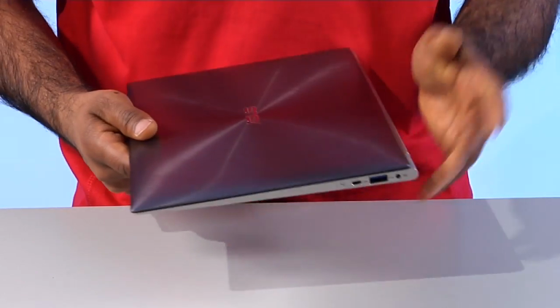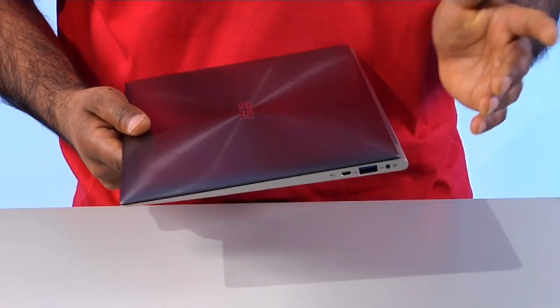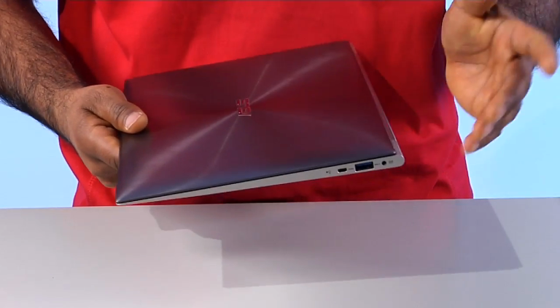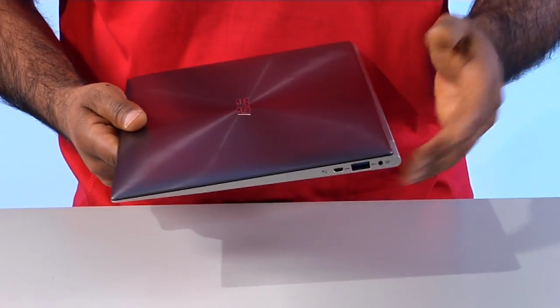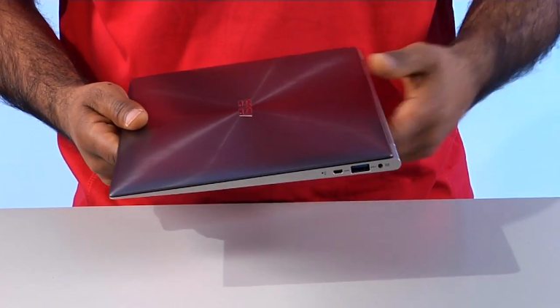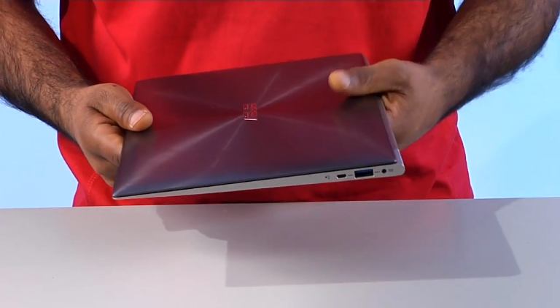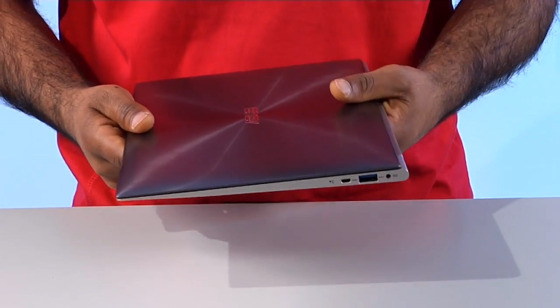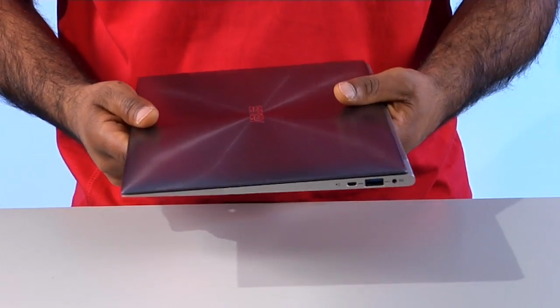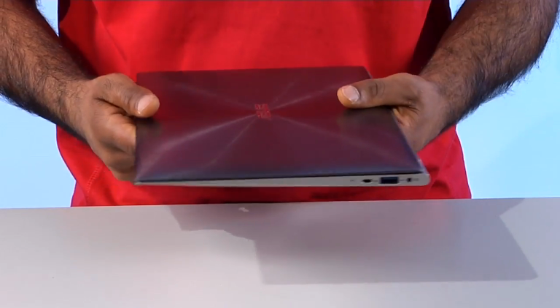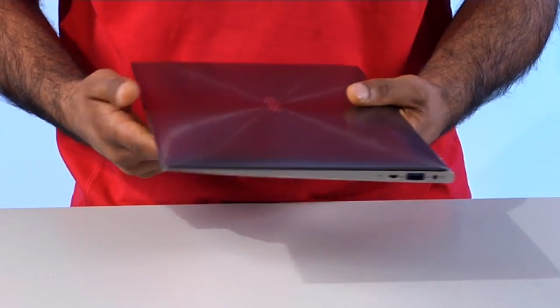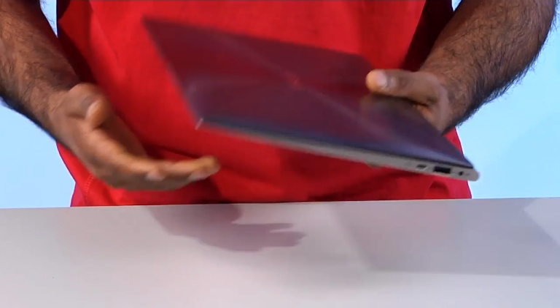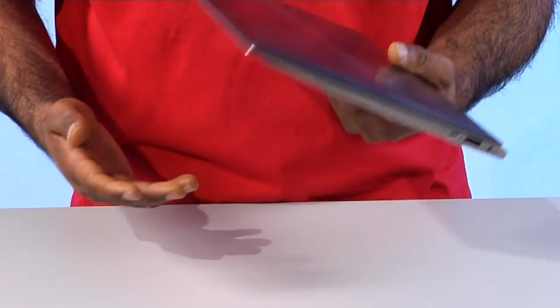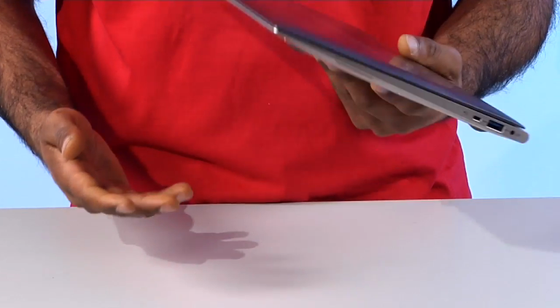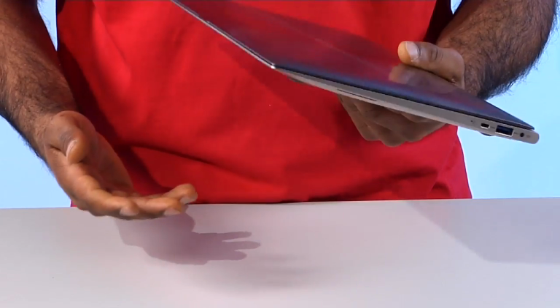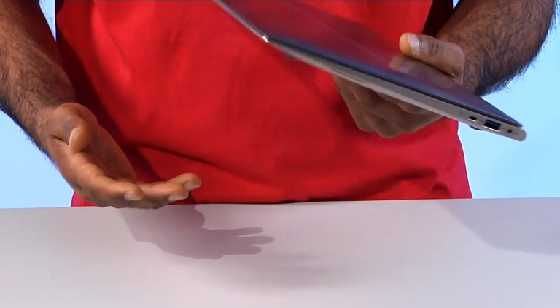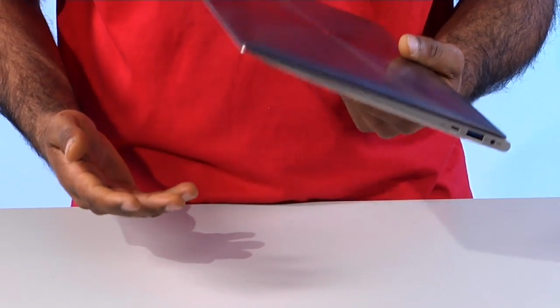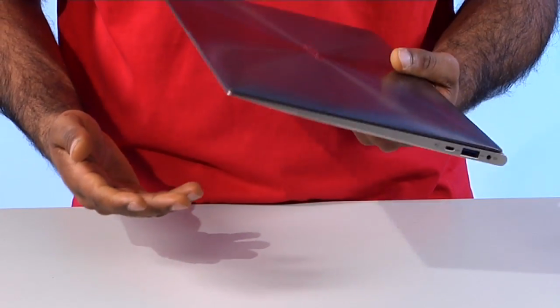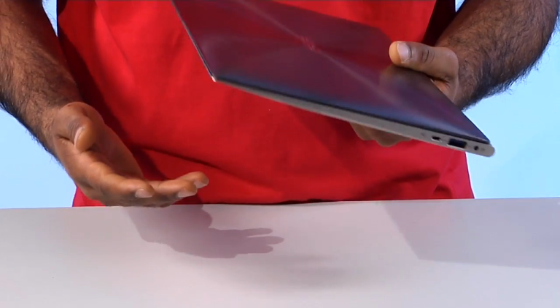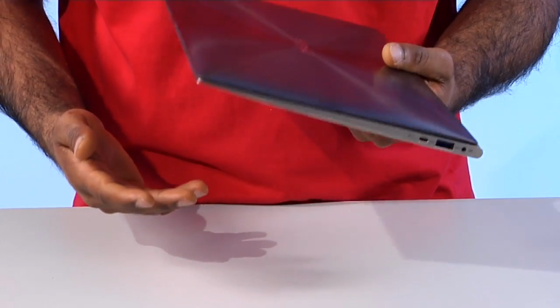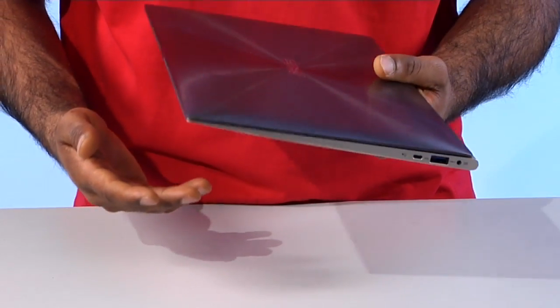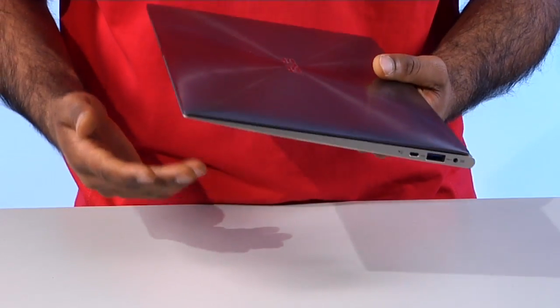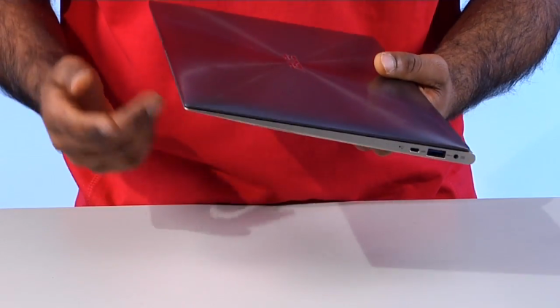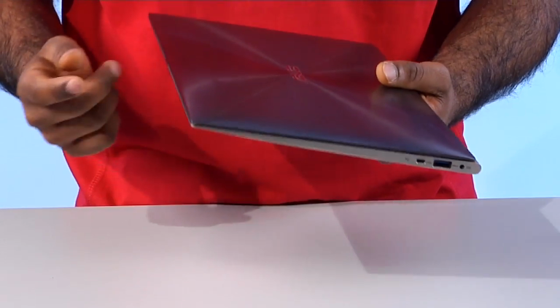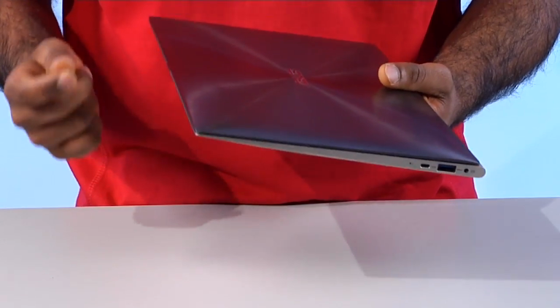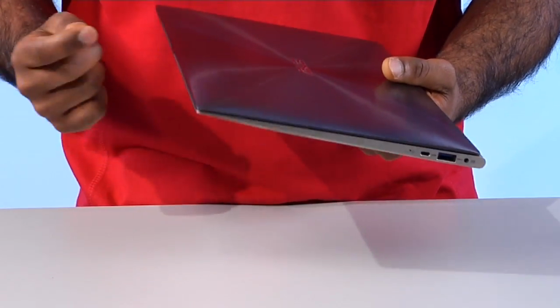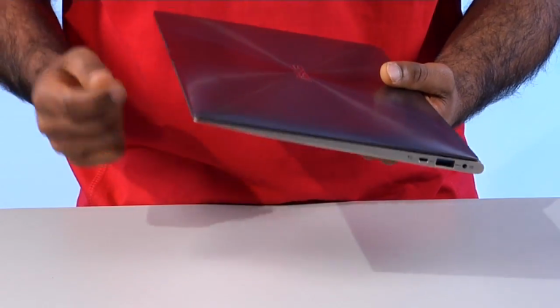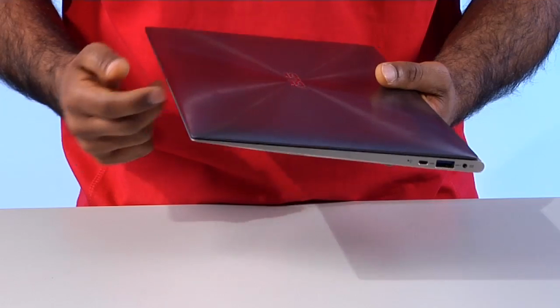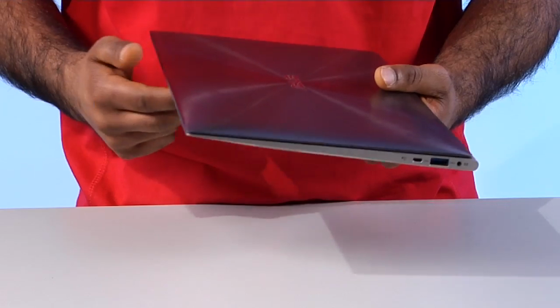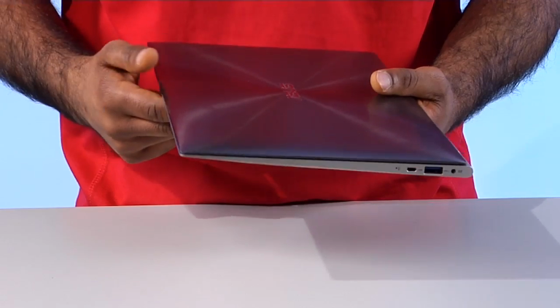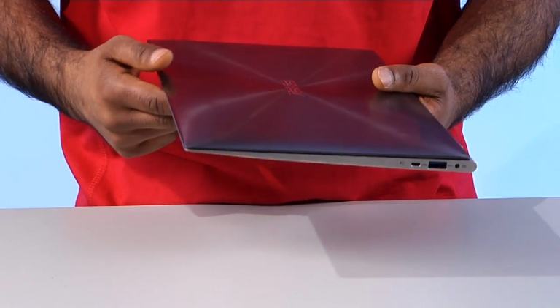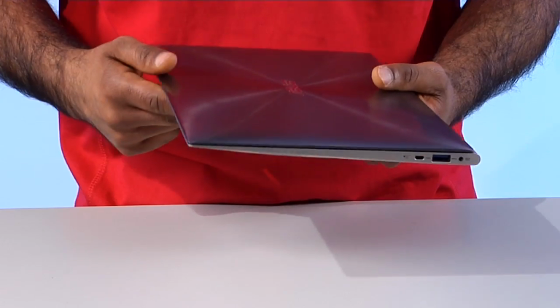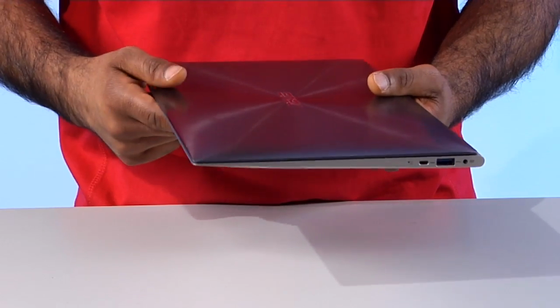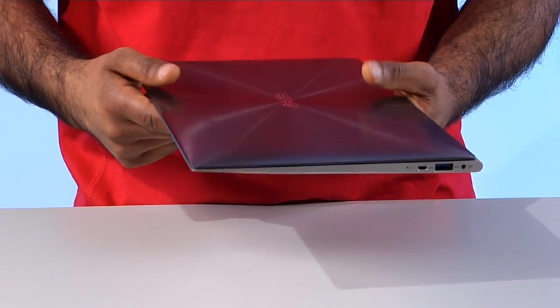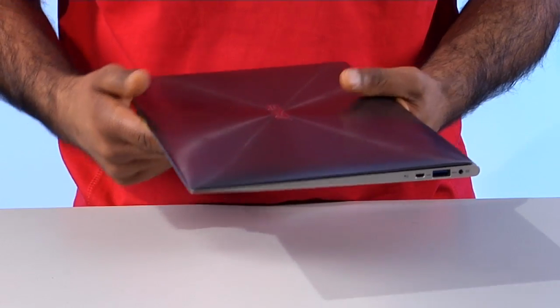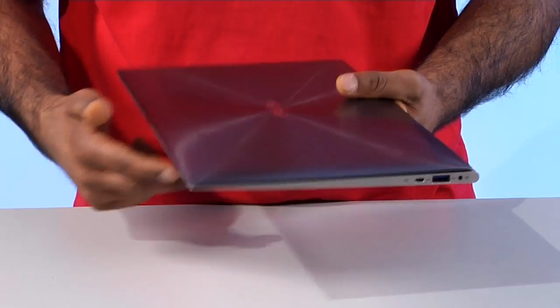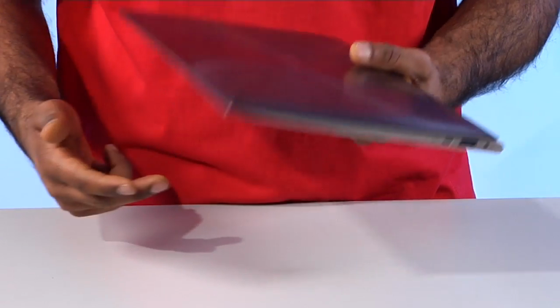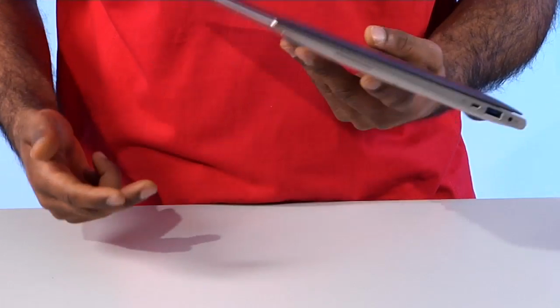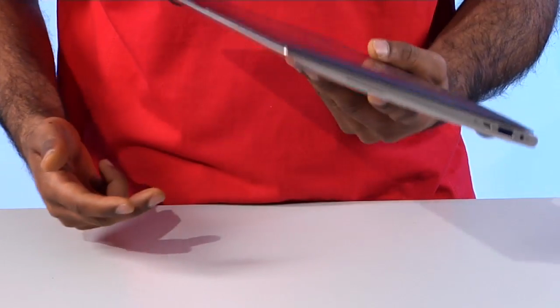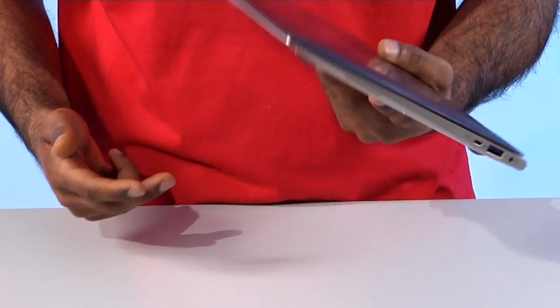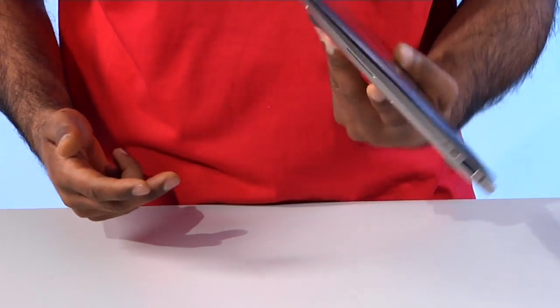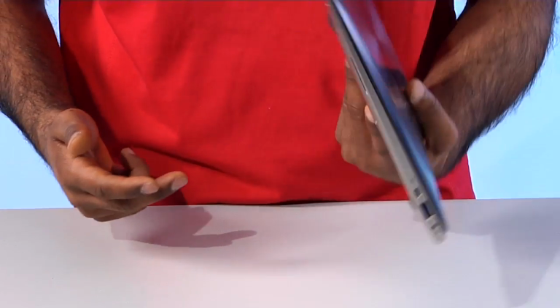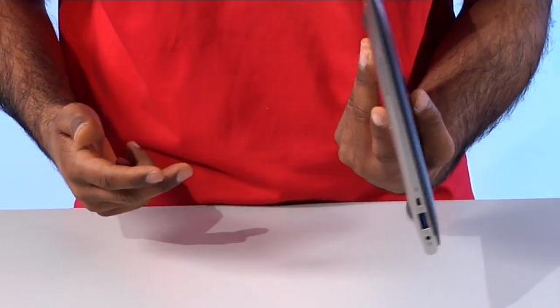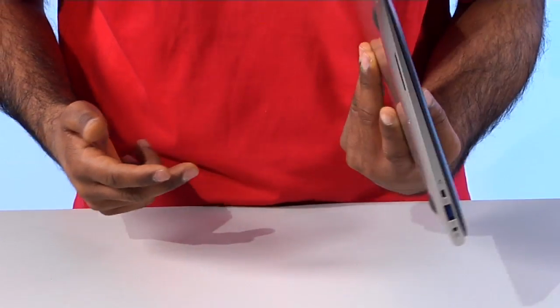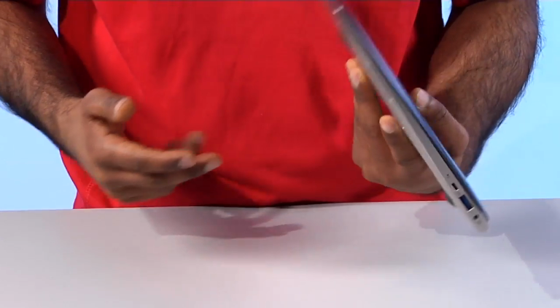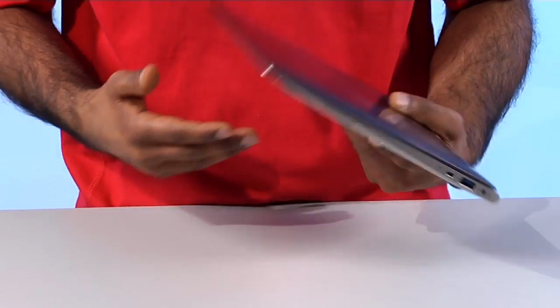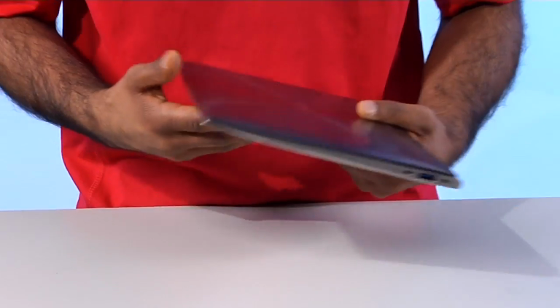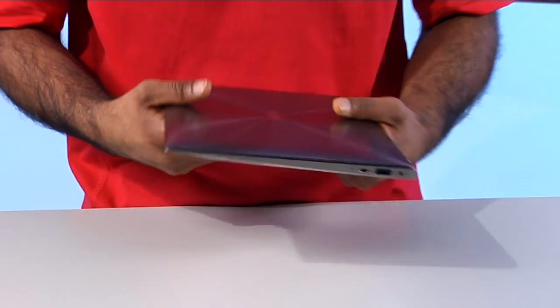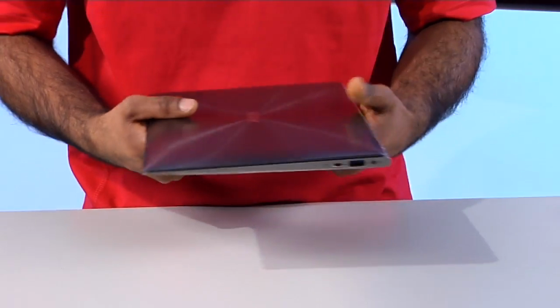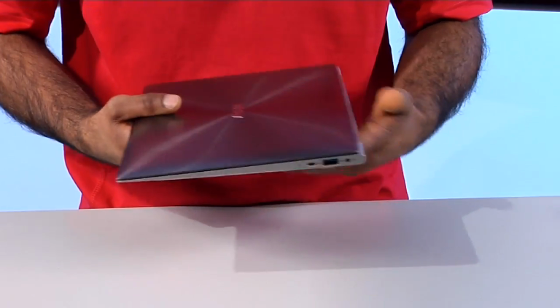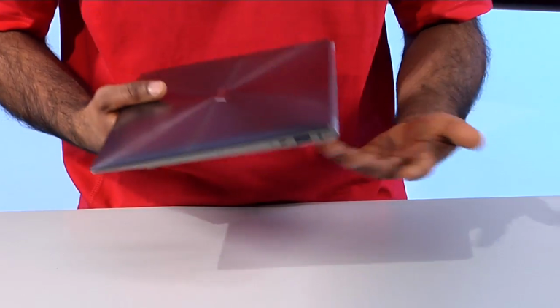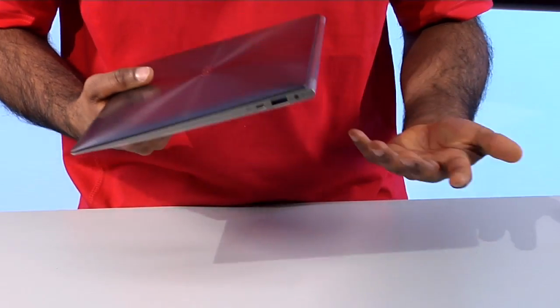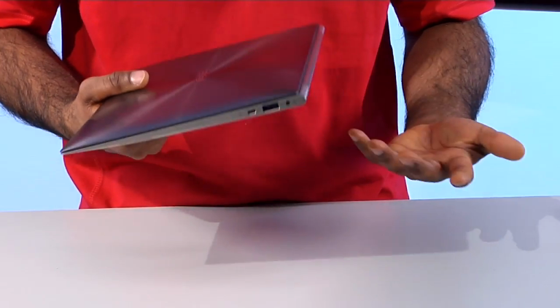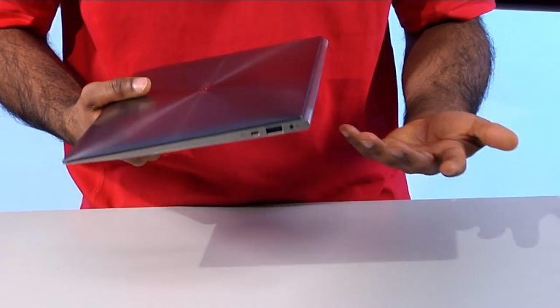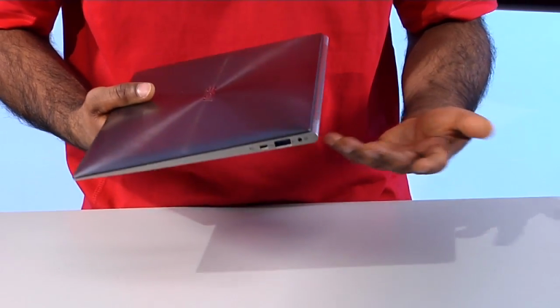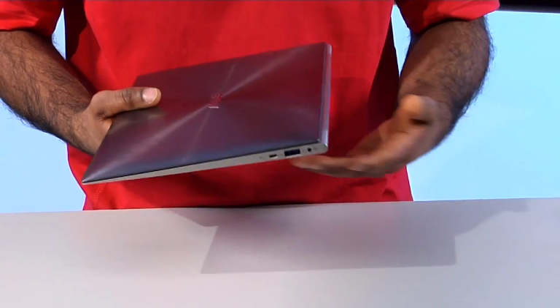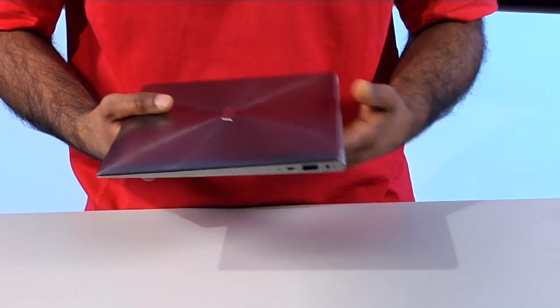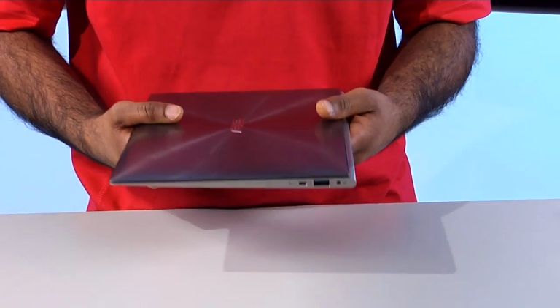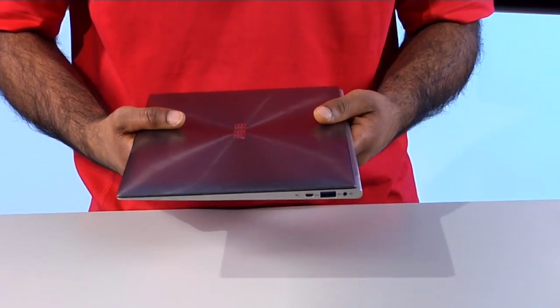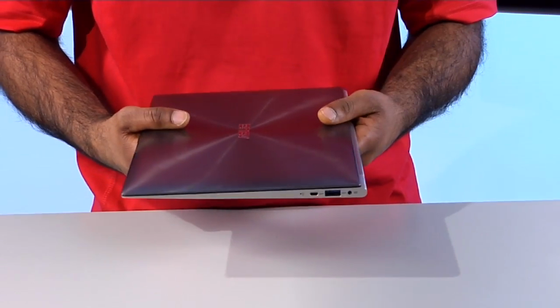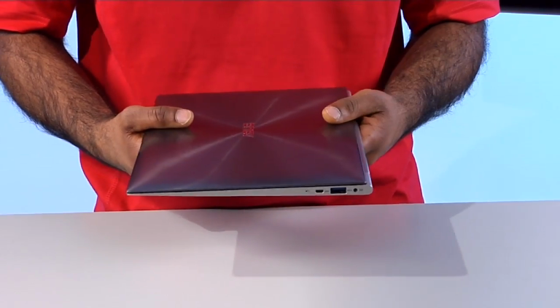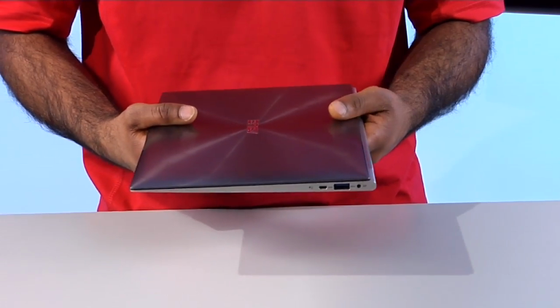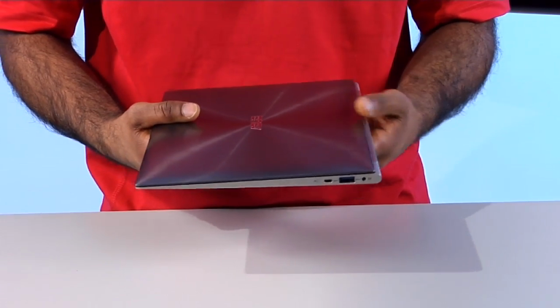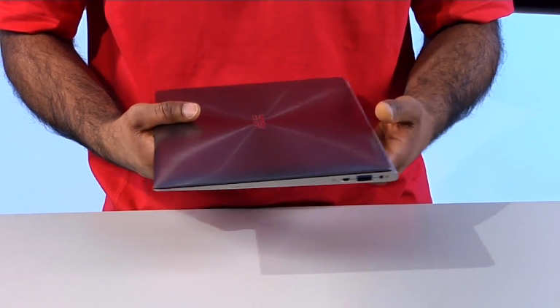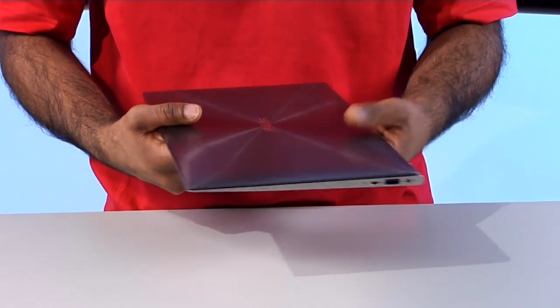You're not compromising on specs when you get something that's both thin and light. Speaking of light, this weighs only 2.3 pounds — it's very light in your hand and you notice it once you pick it up.